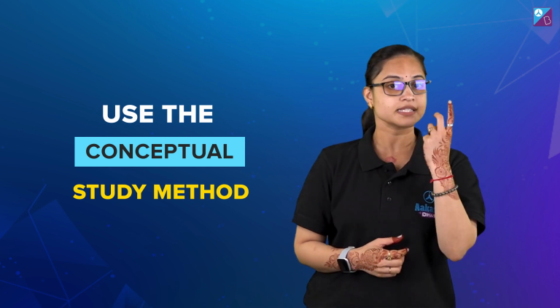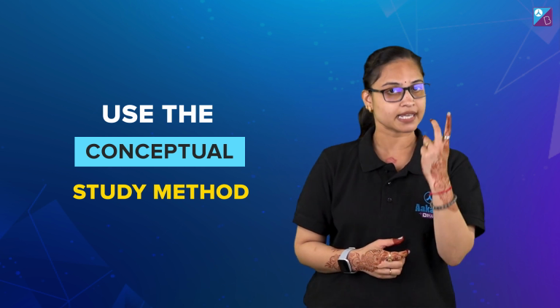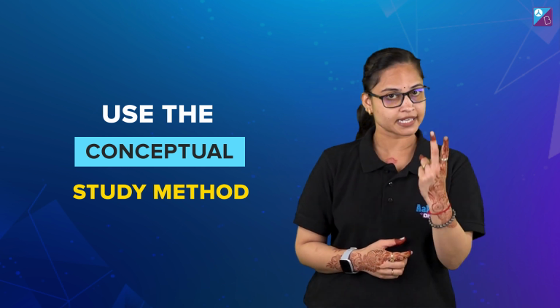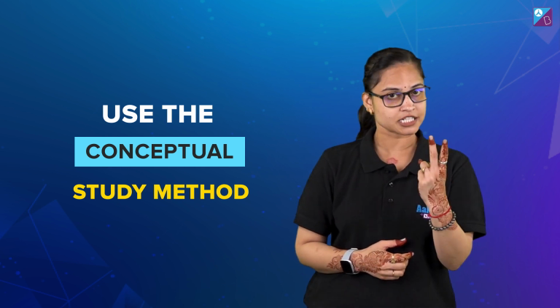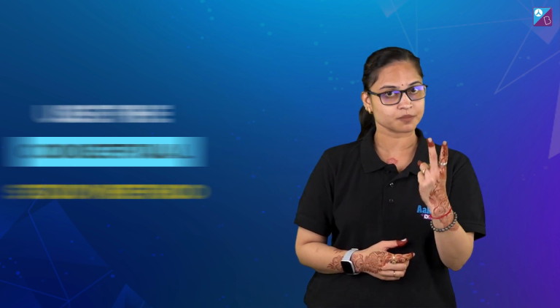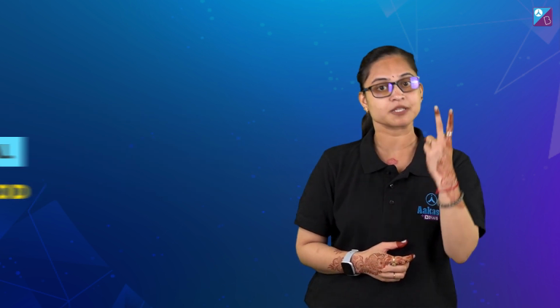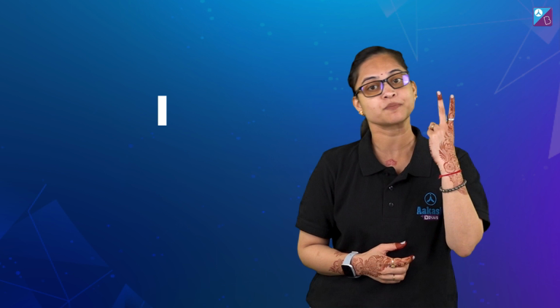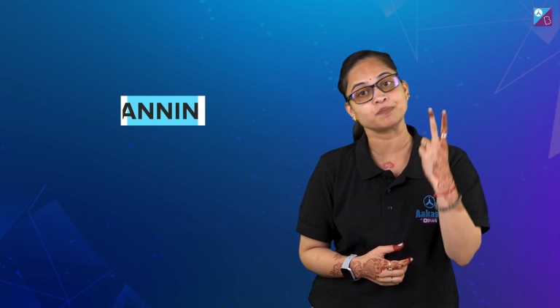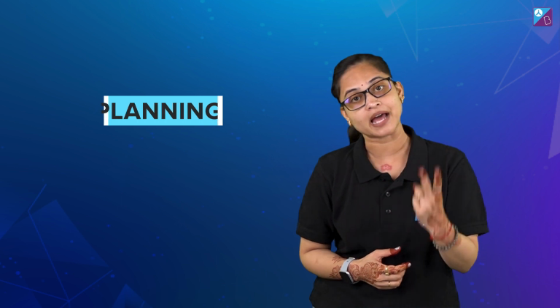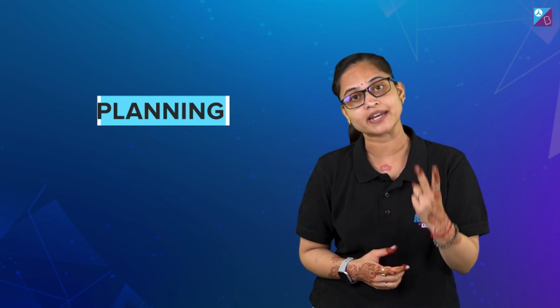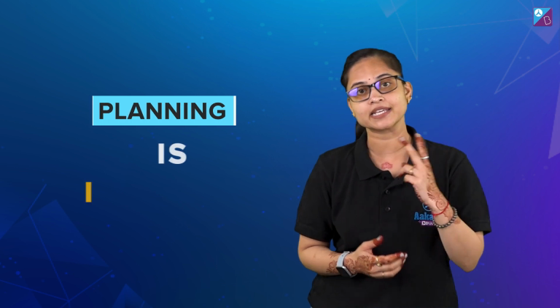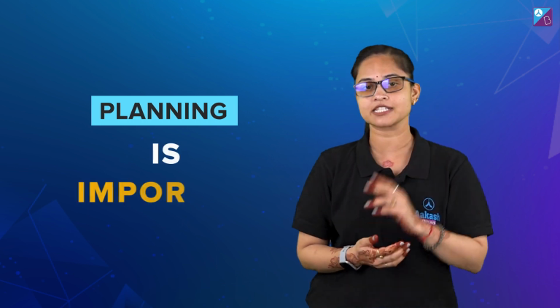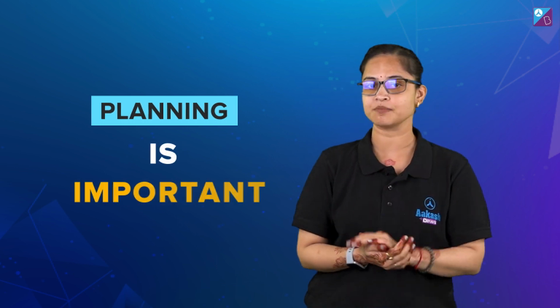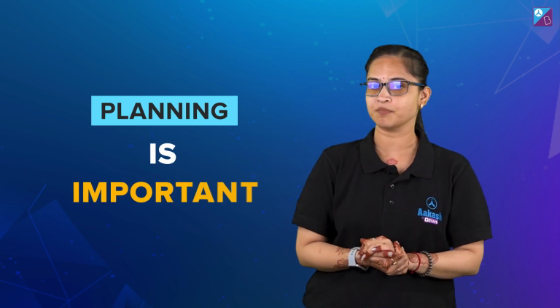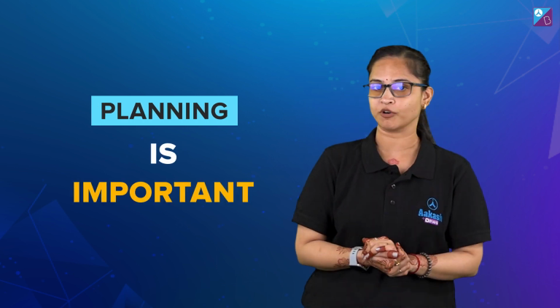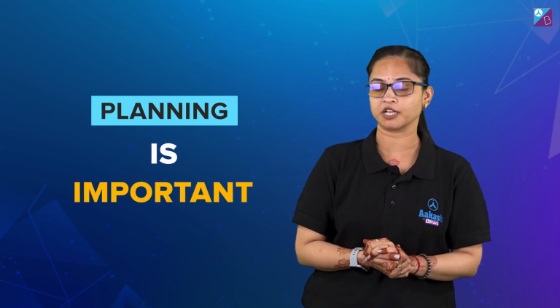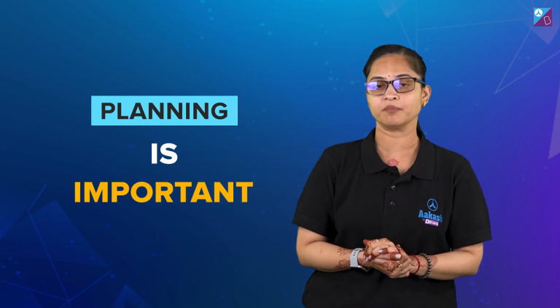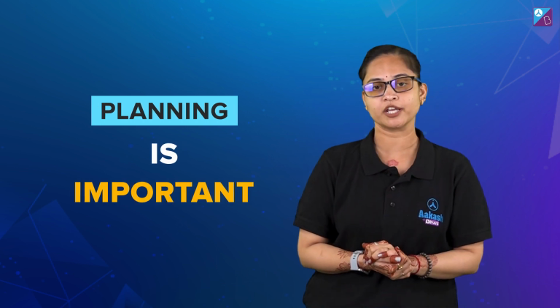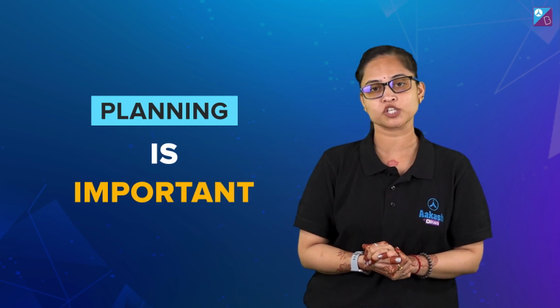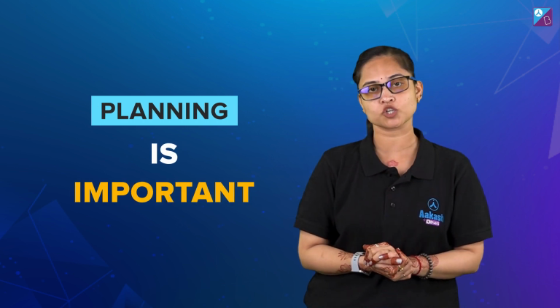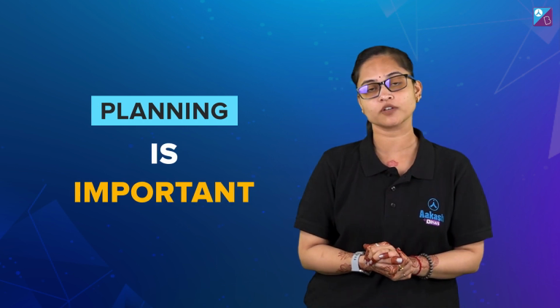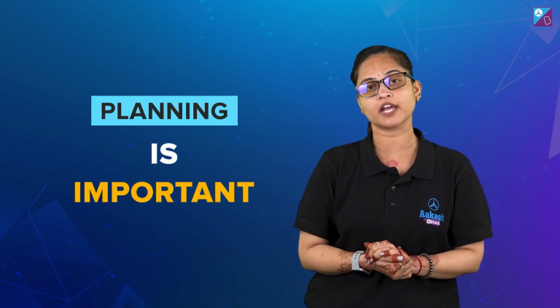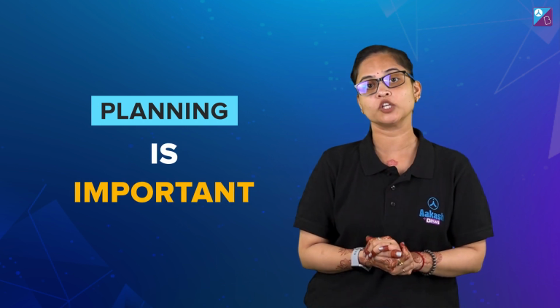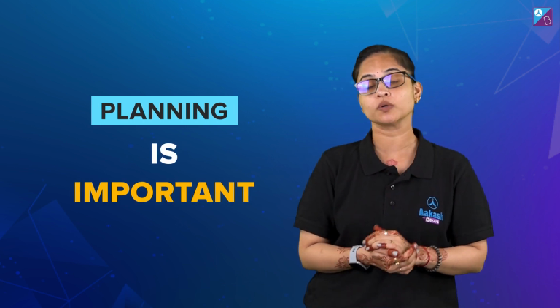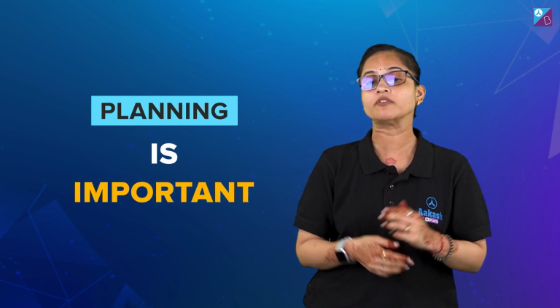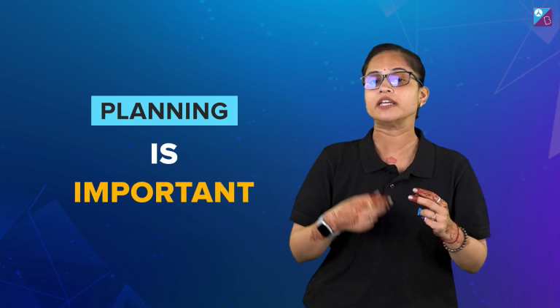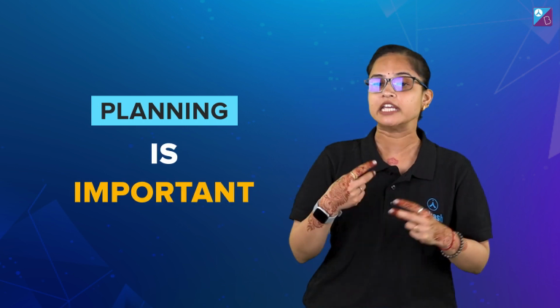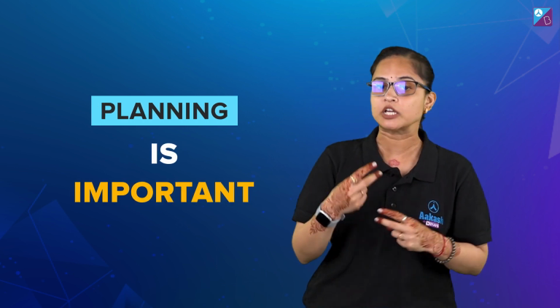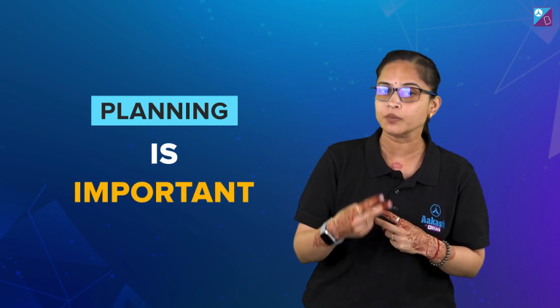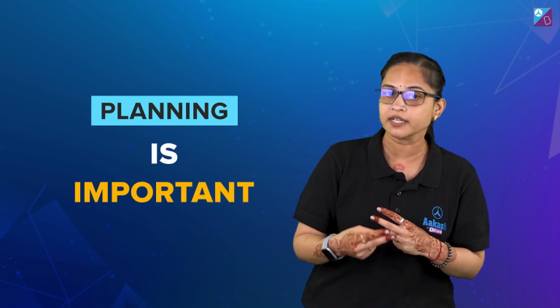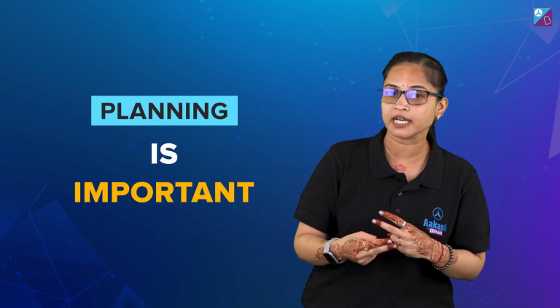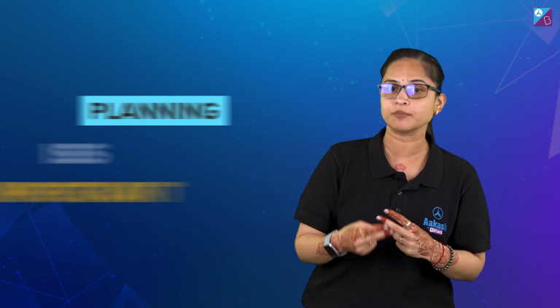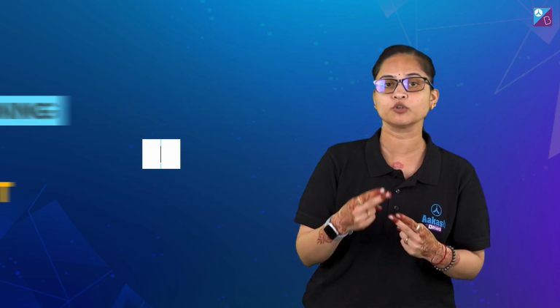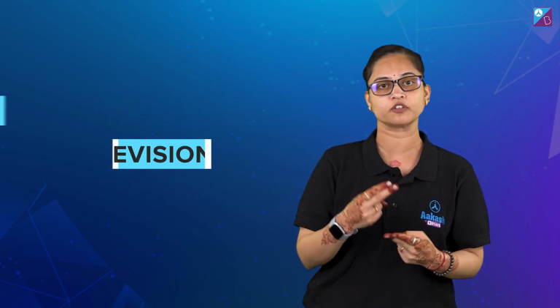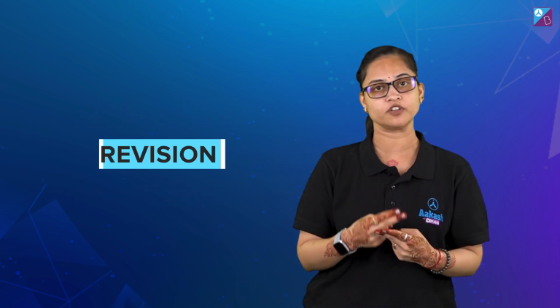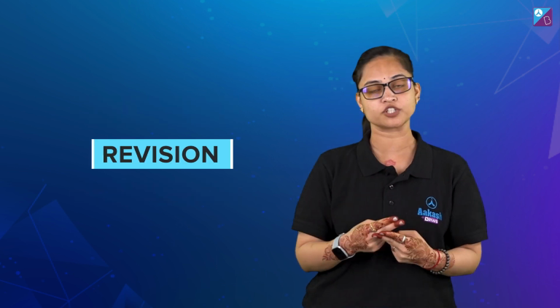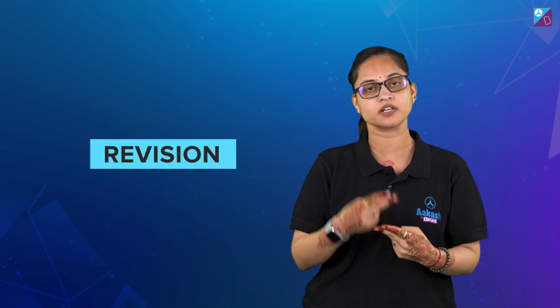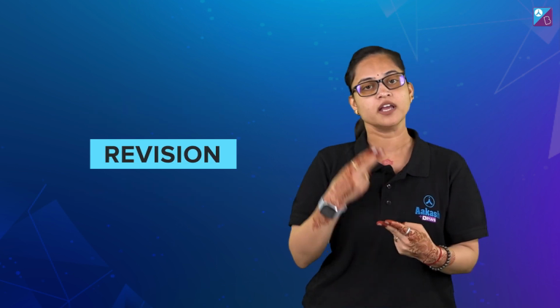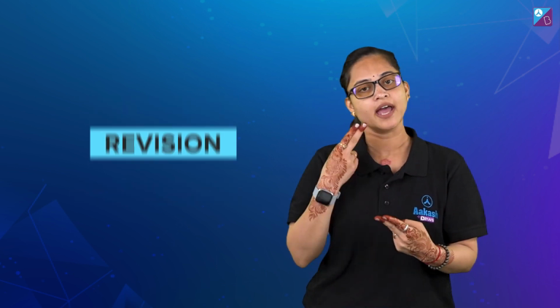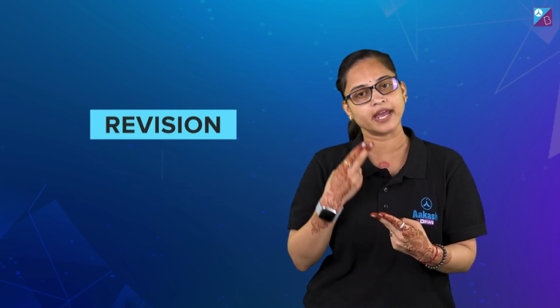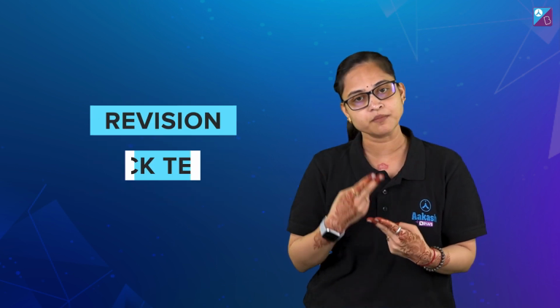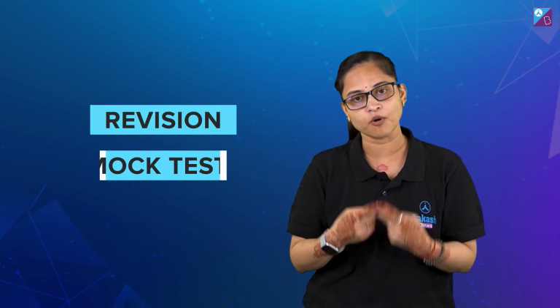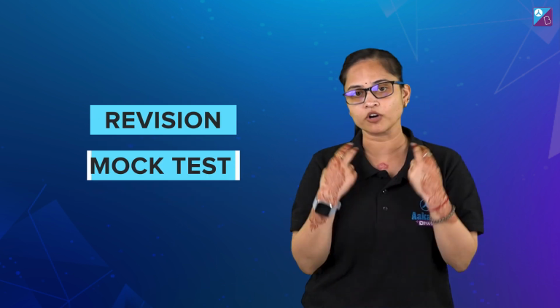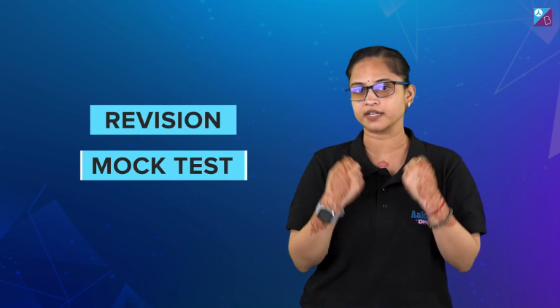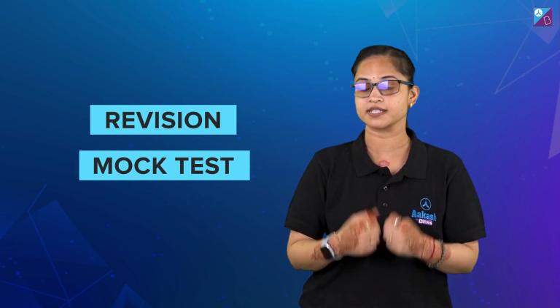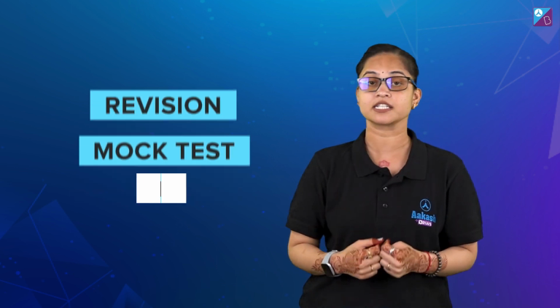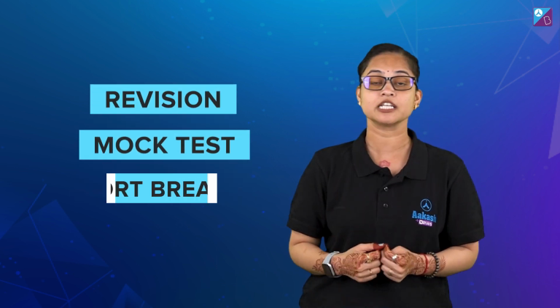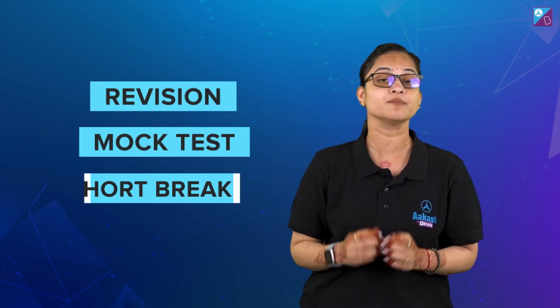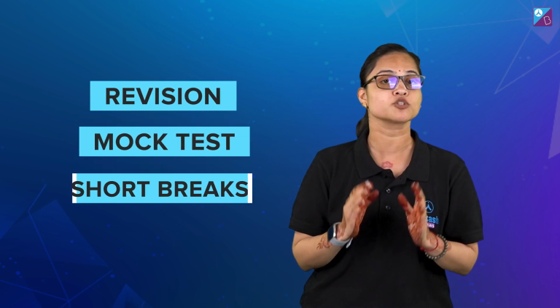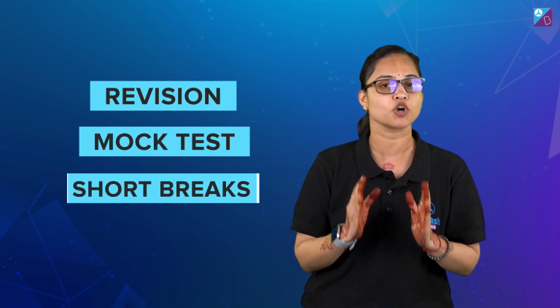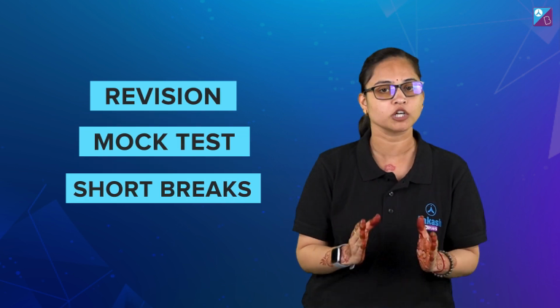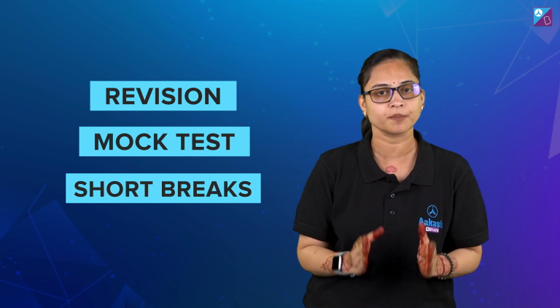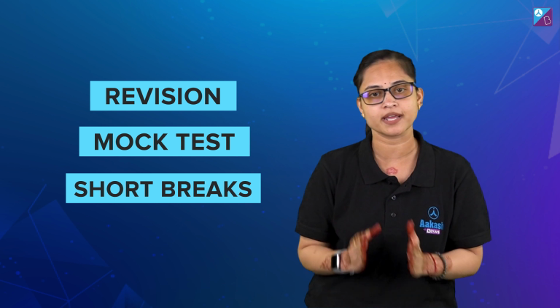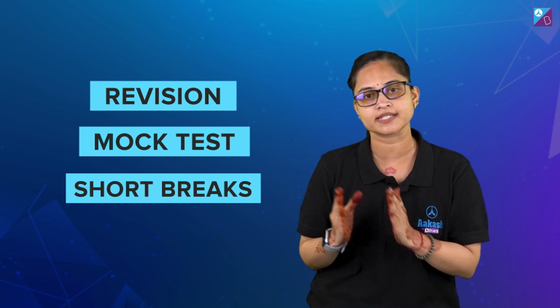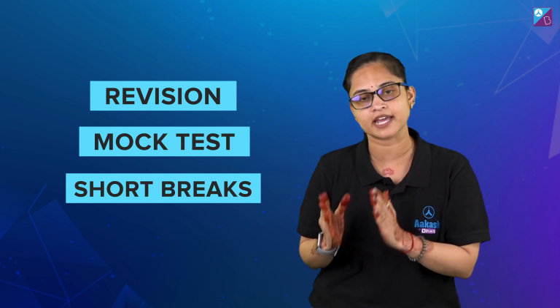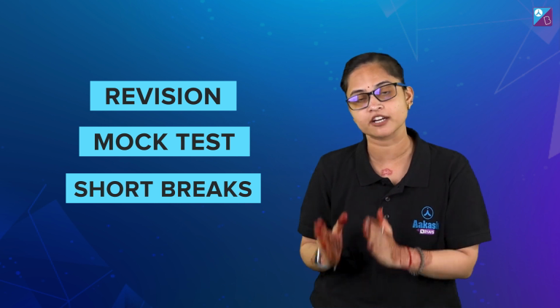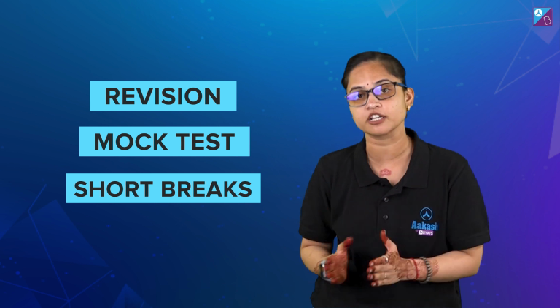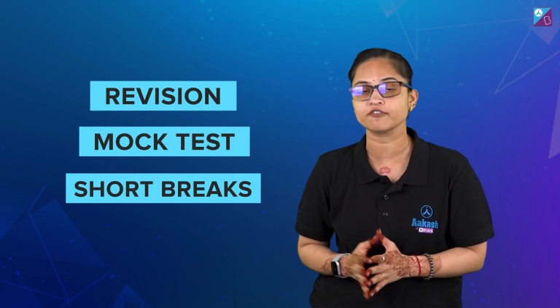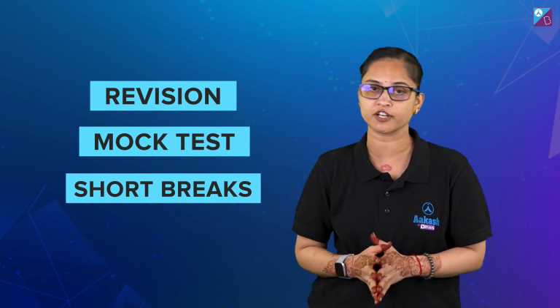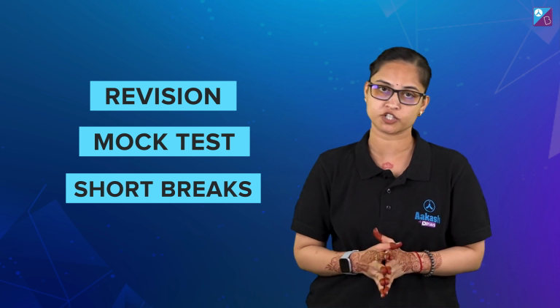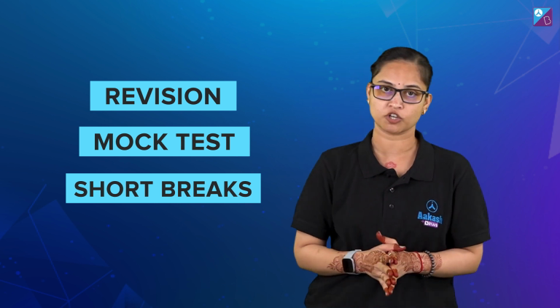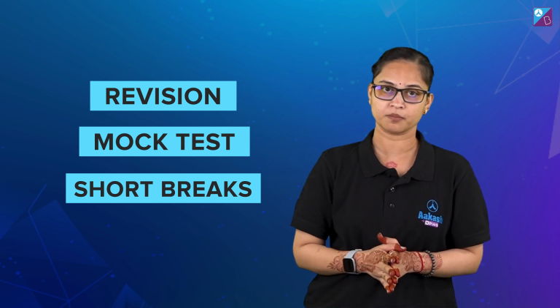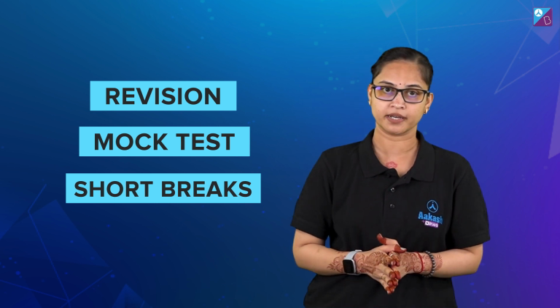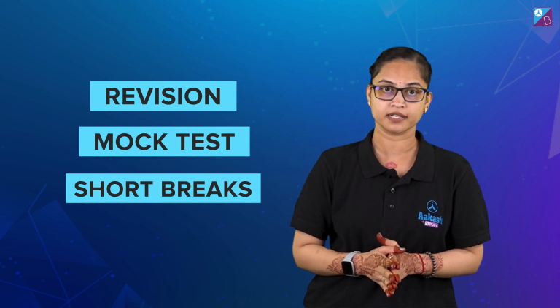The second tip is planning is important. Make sure that you give equal time to revision and mock test. Keep short breaks and refresh your mind.